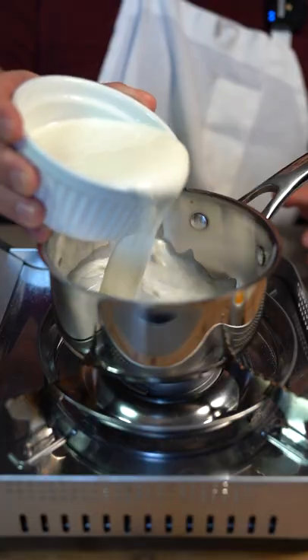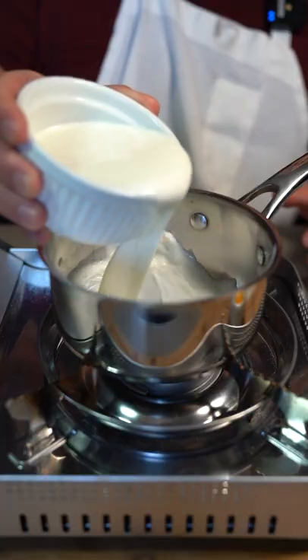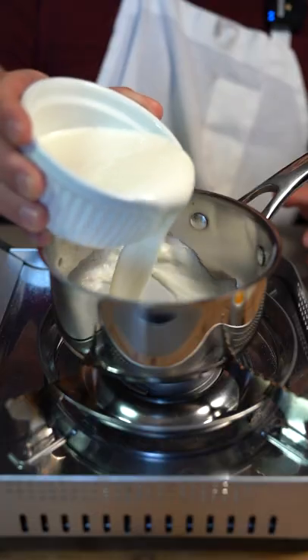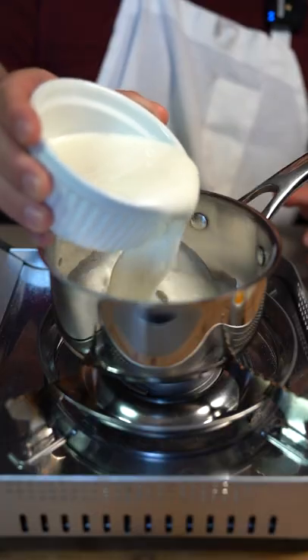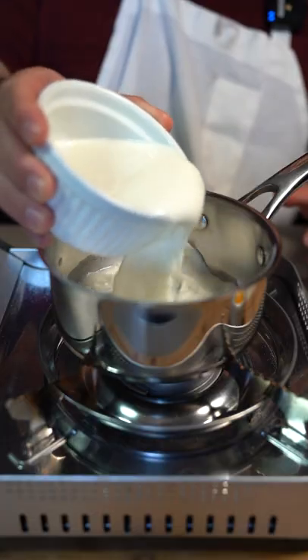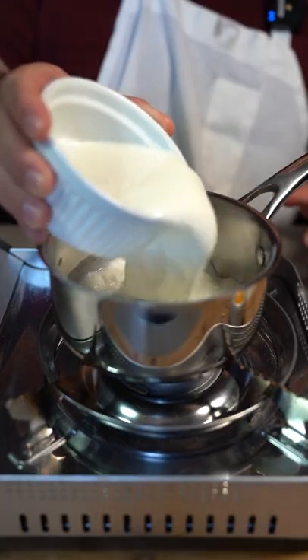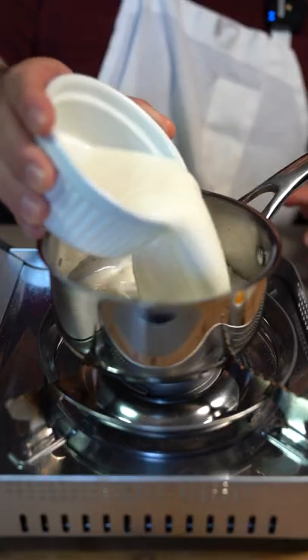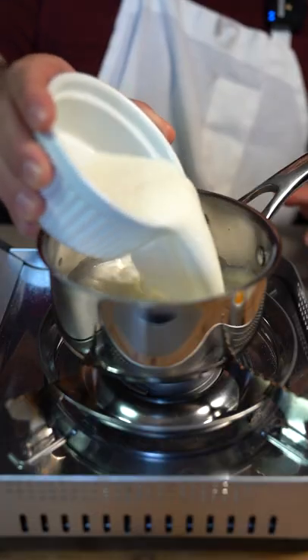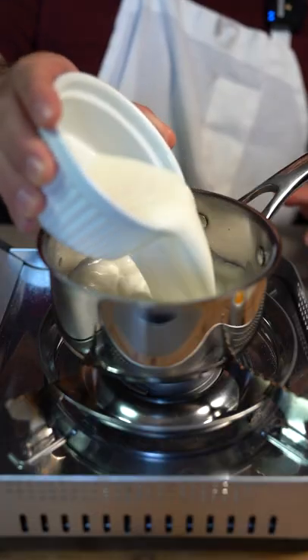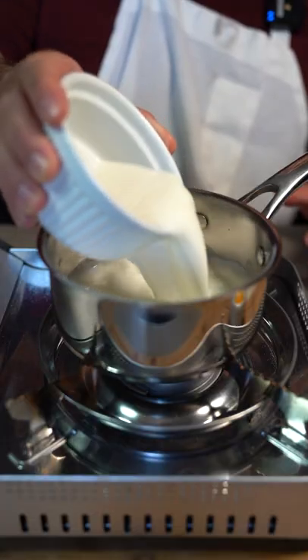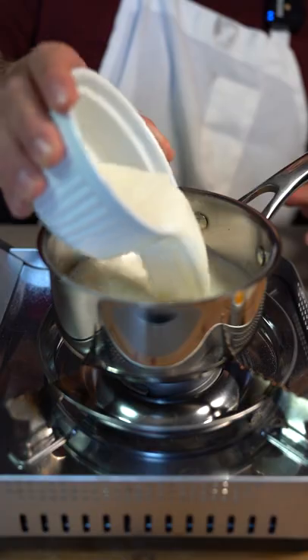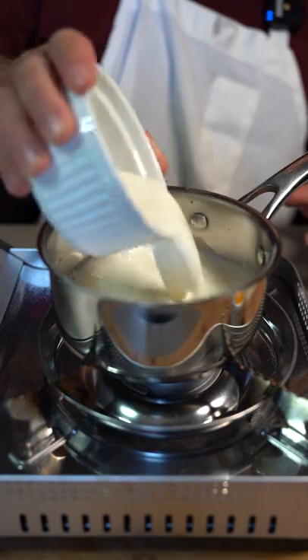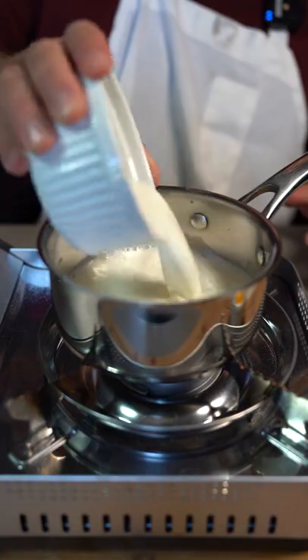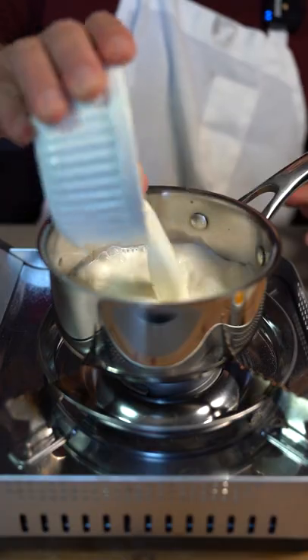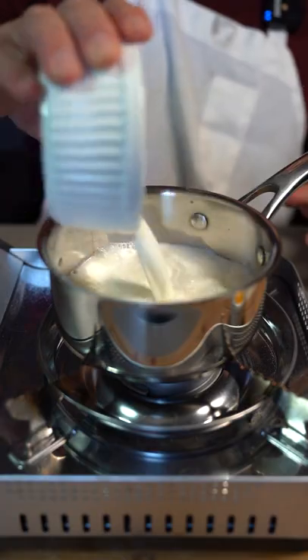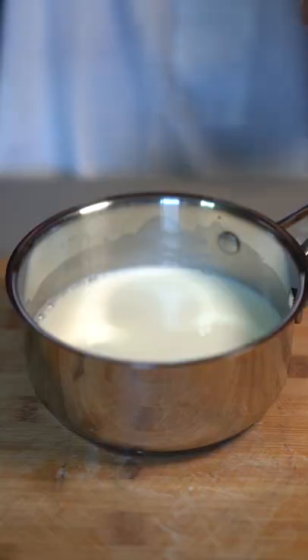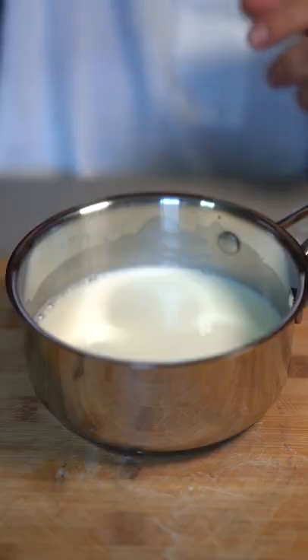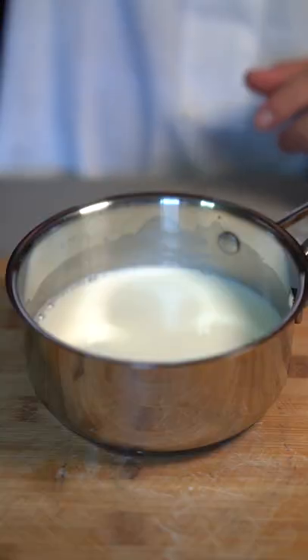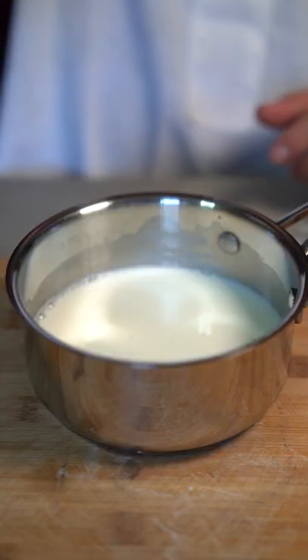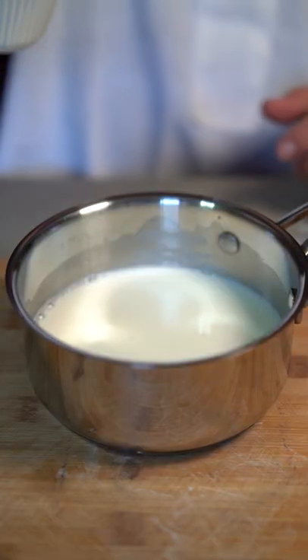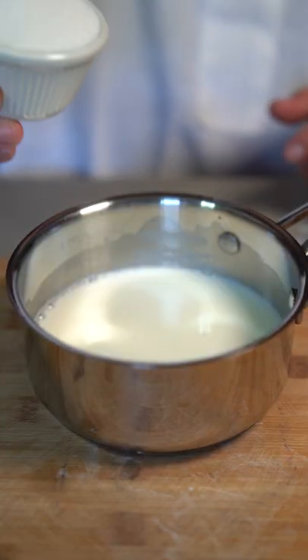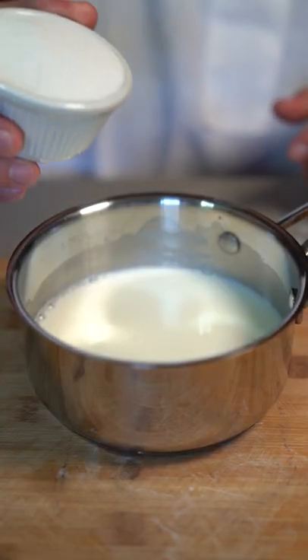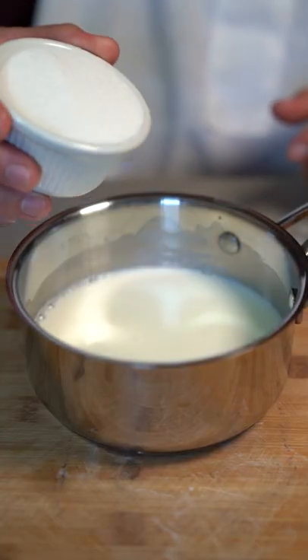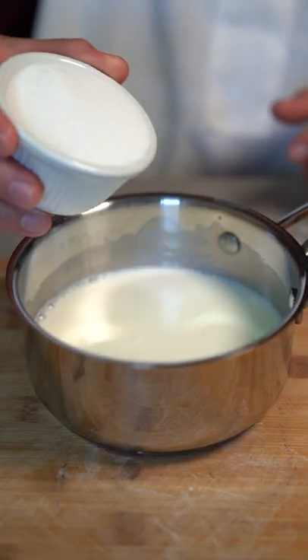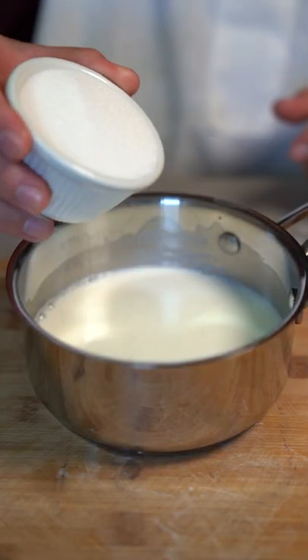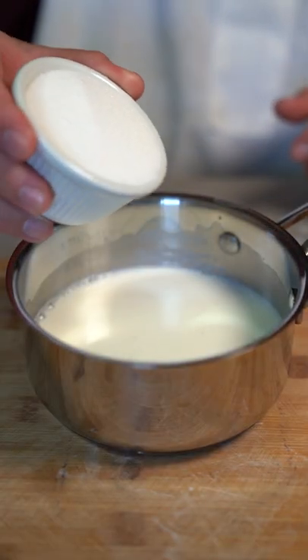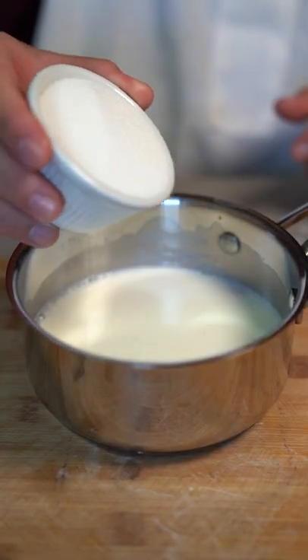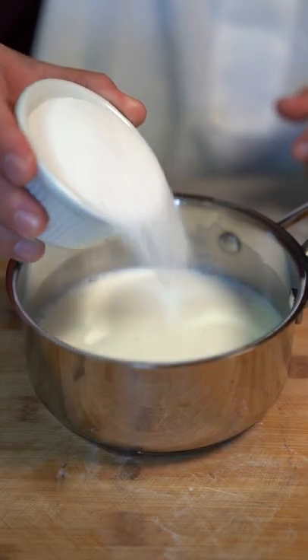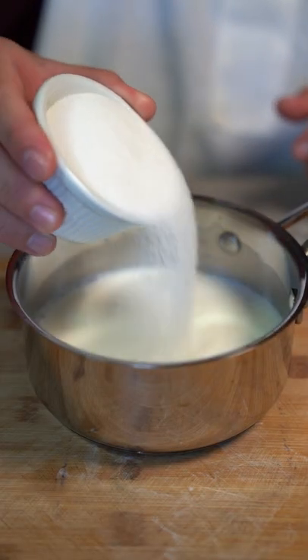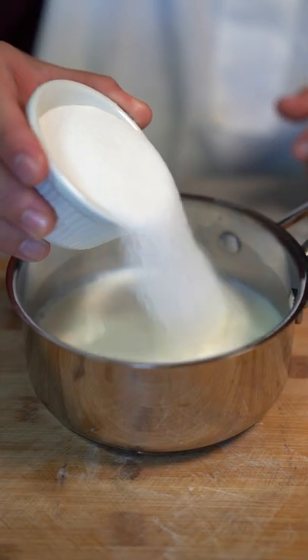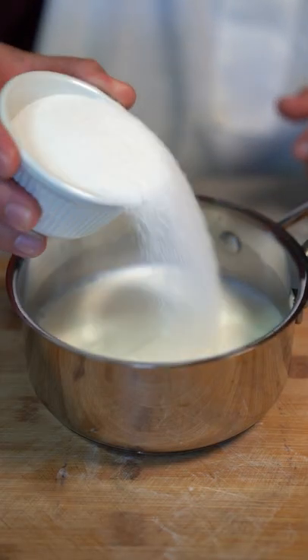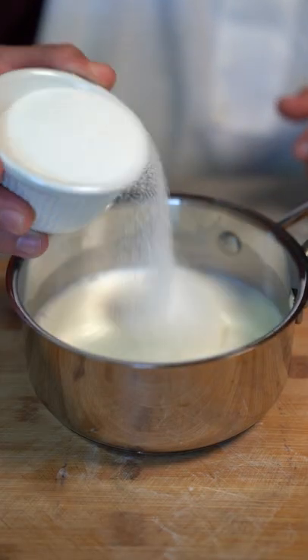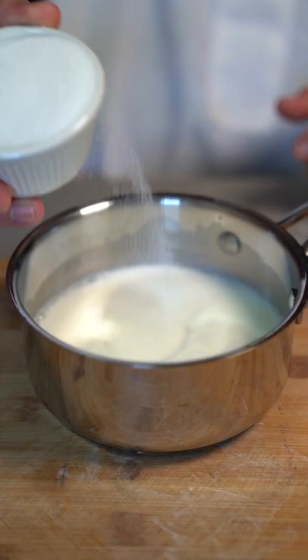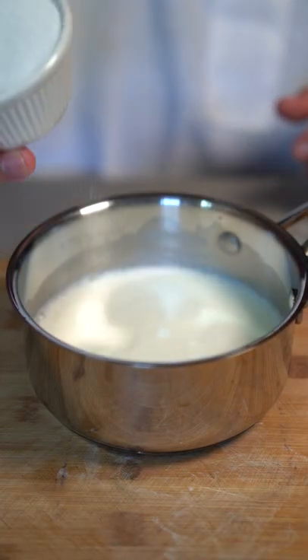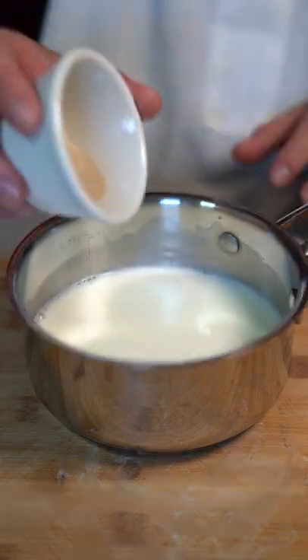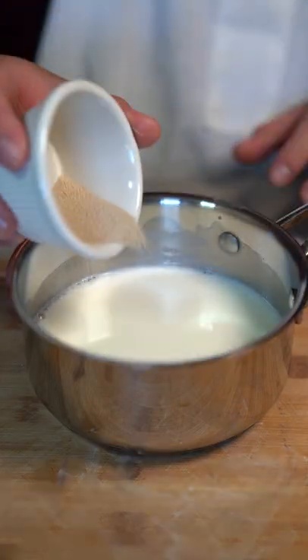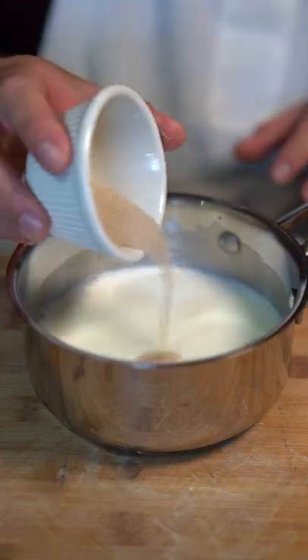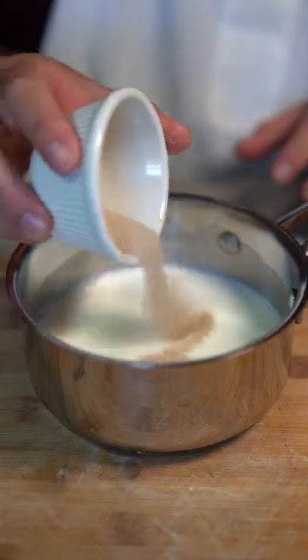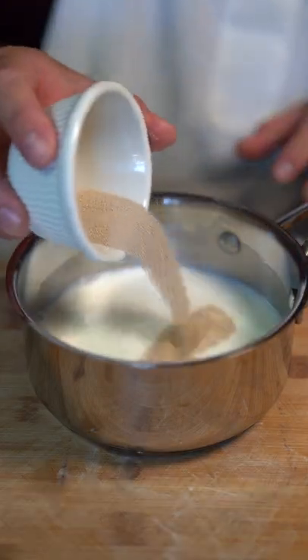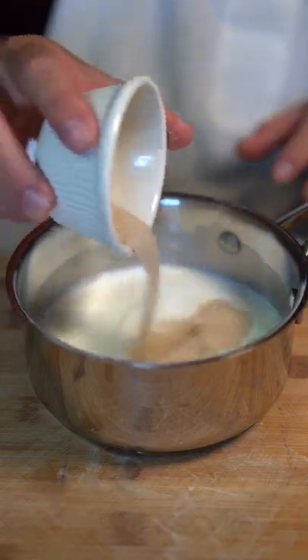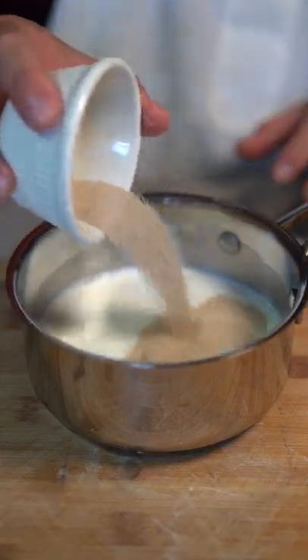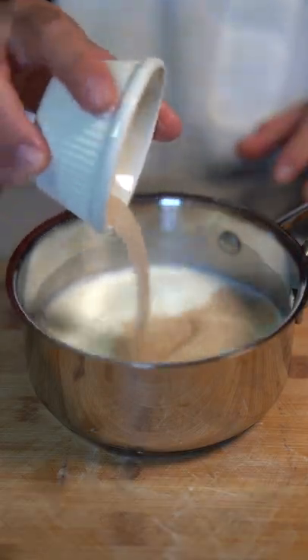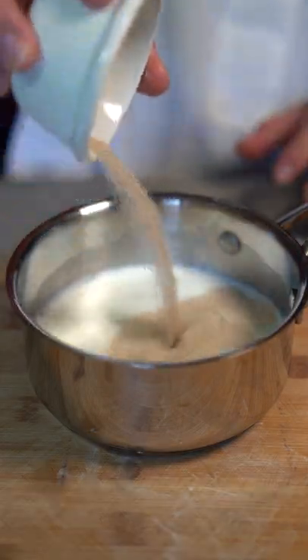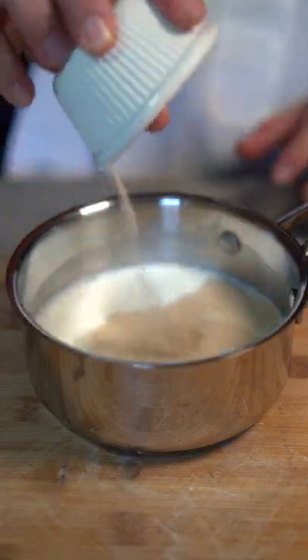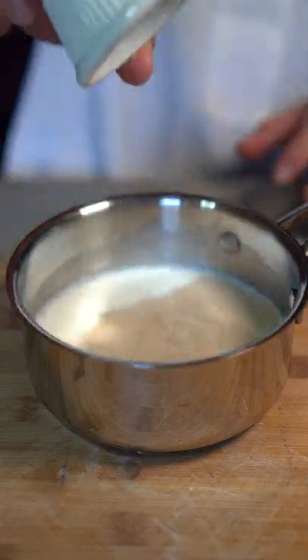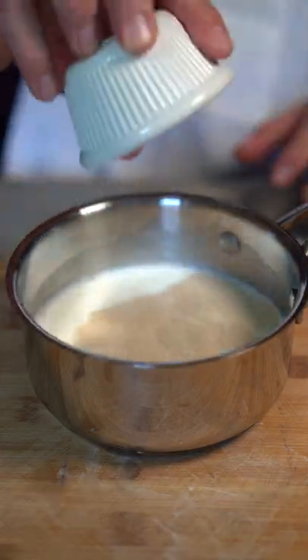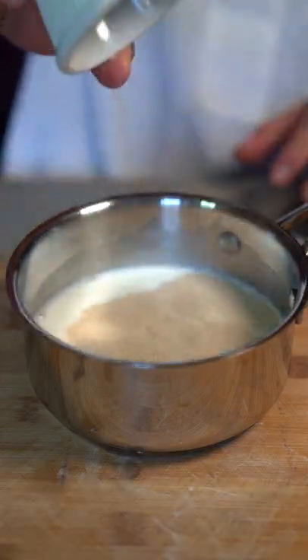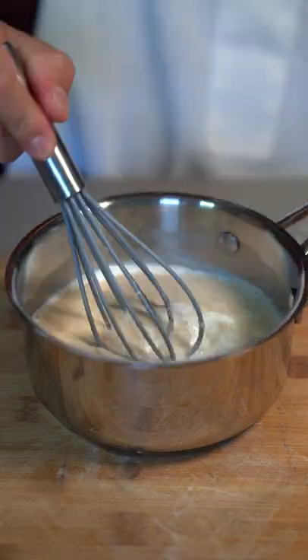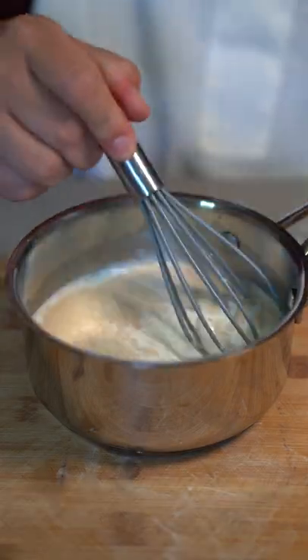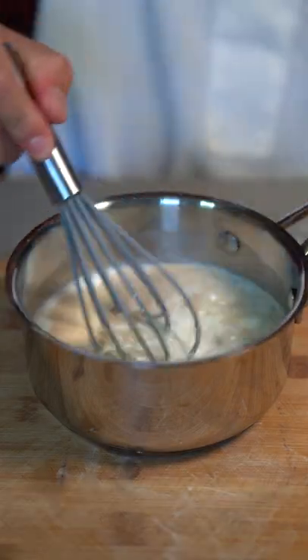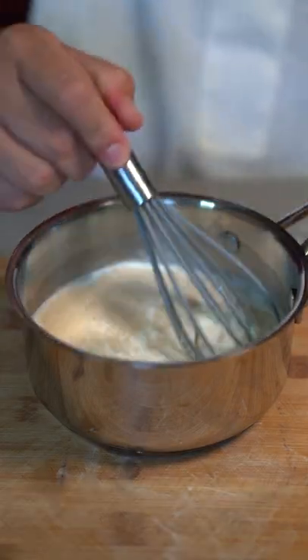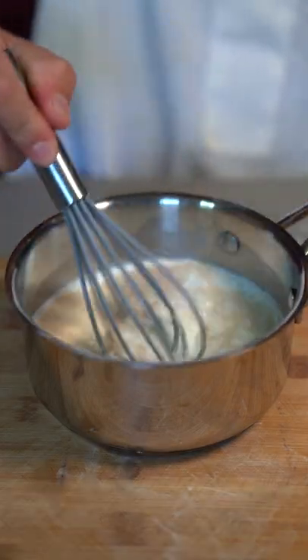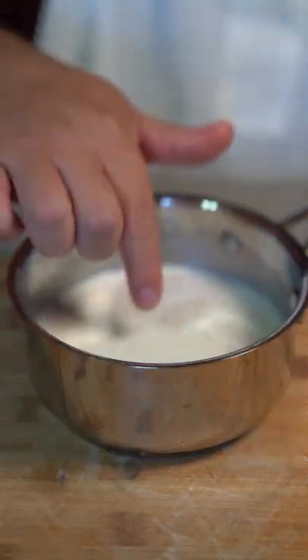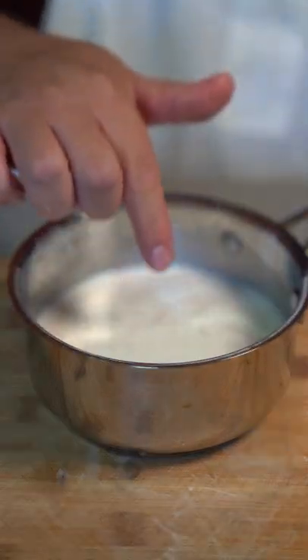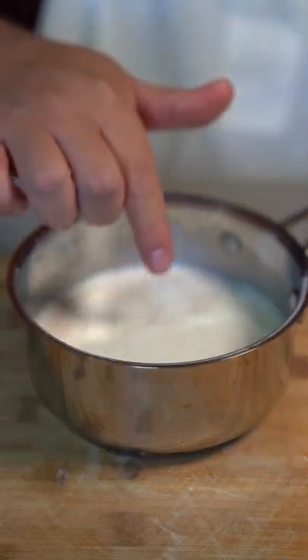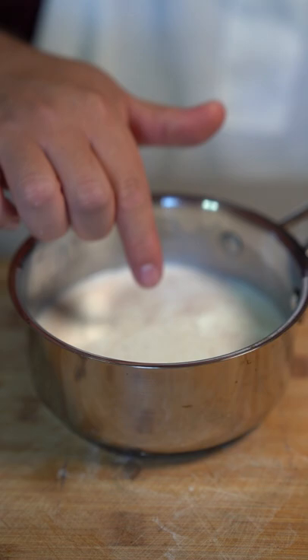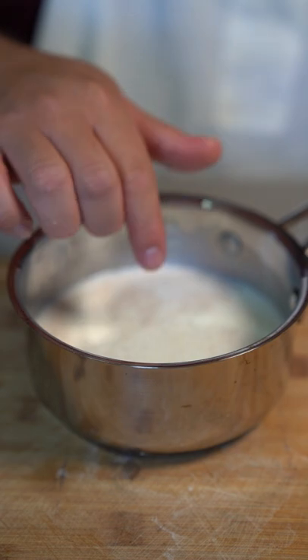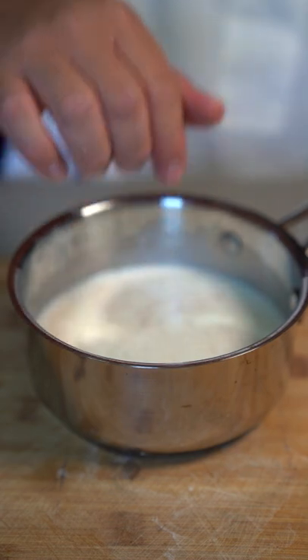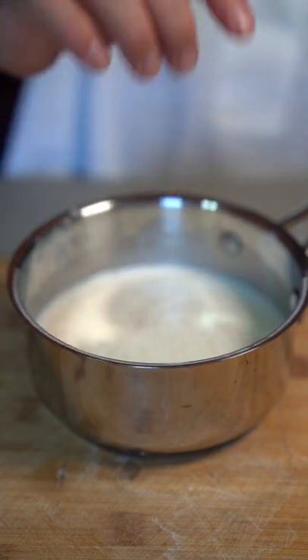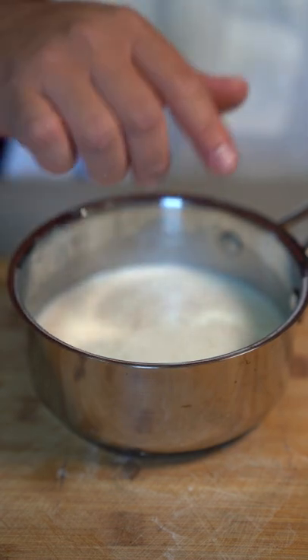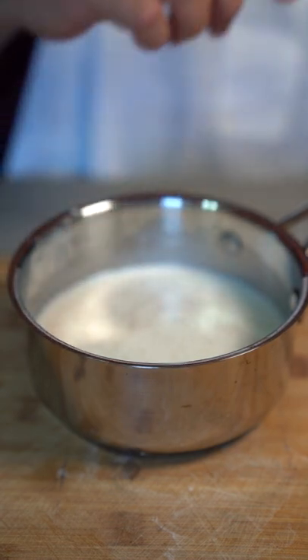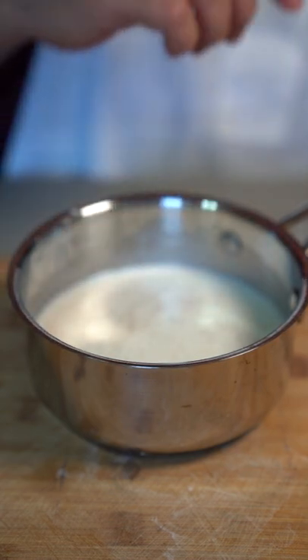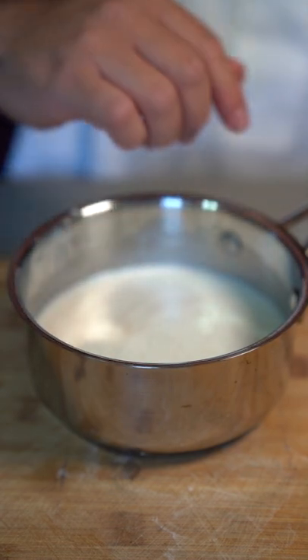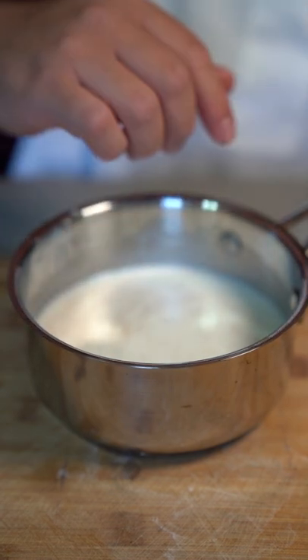Start off by warming up a cup of milk. Take it off the heat and go in there with a tablespoon of sugar and one packet of active dry yeast. Mix. Now let that sit for 10 minutes.